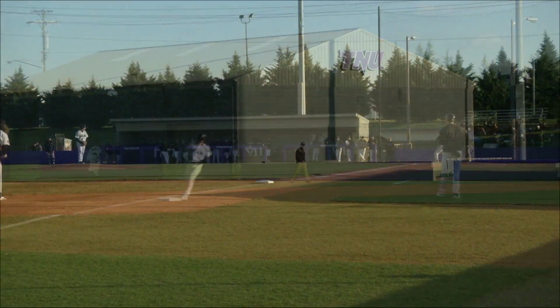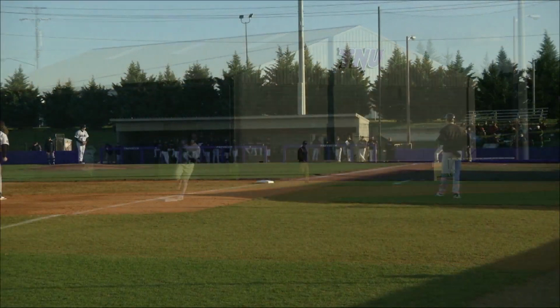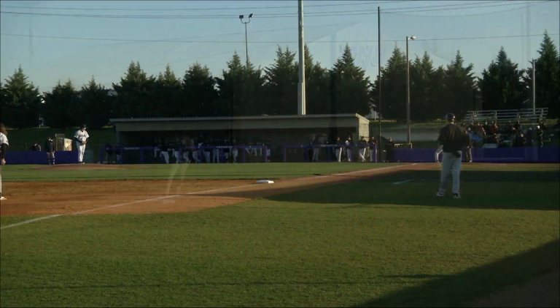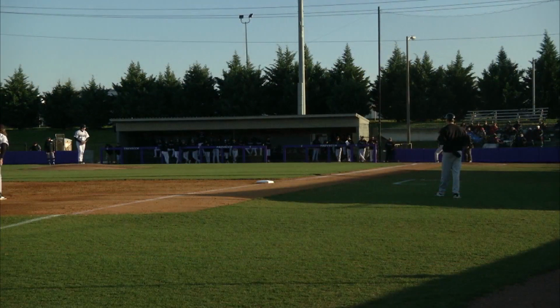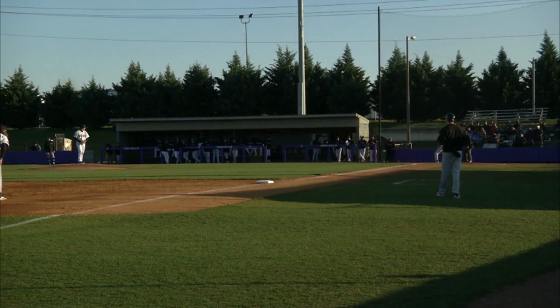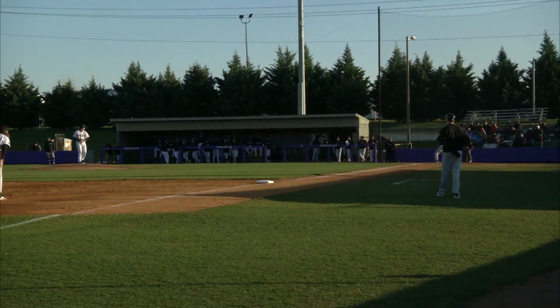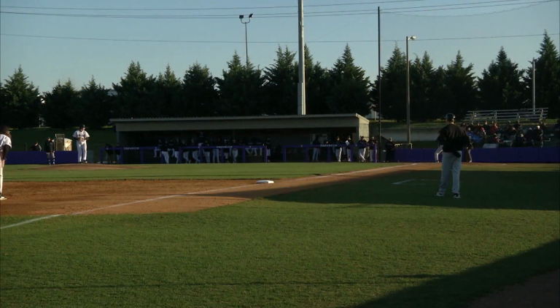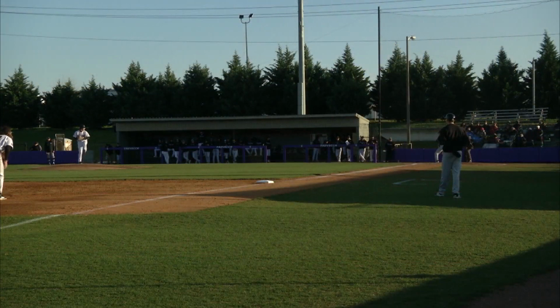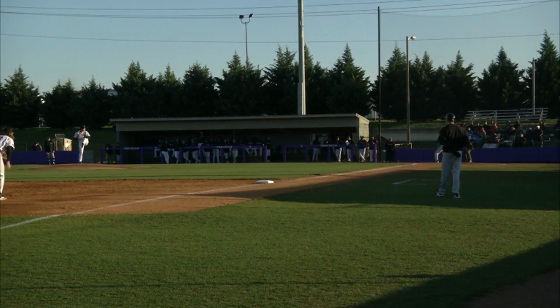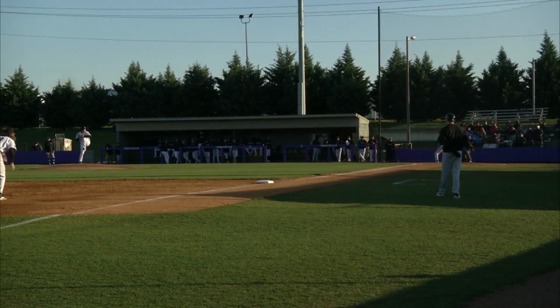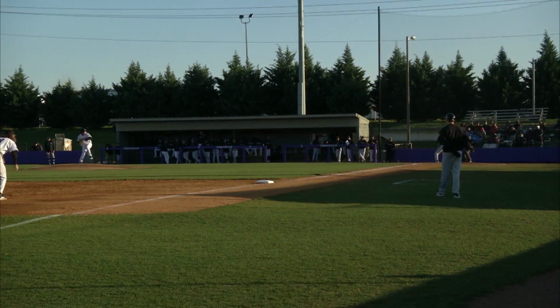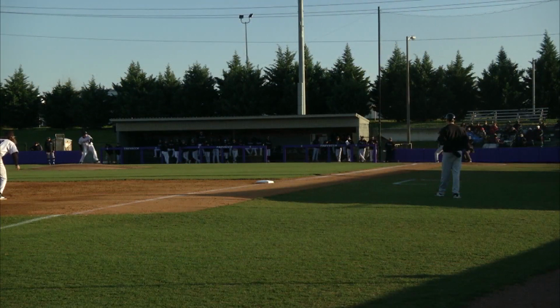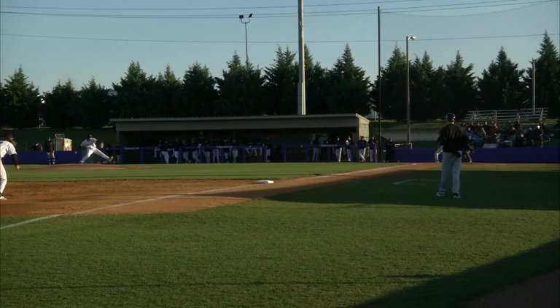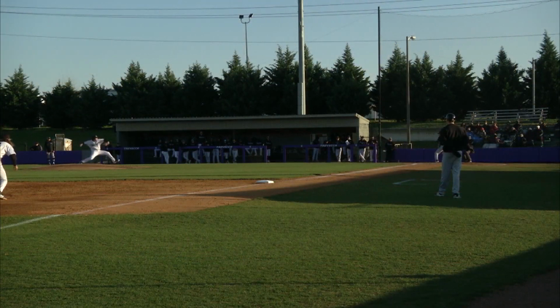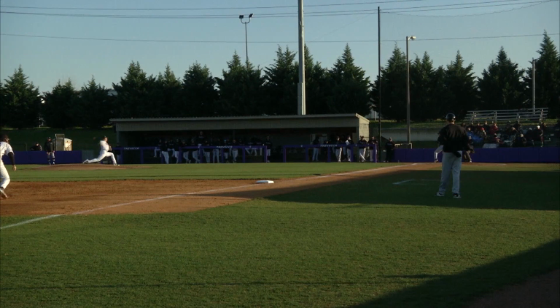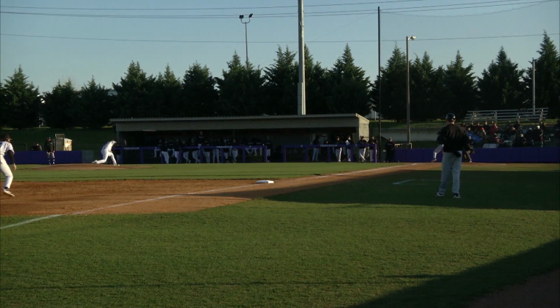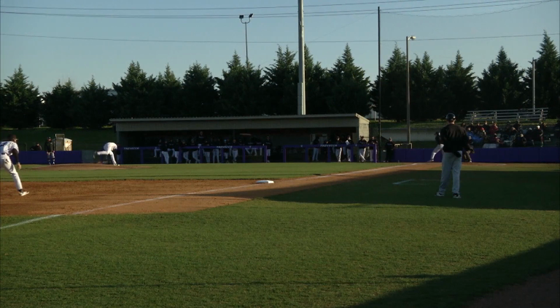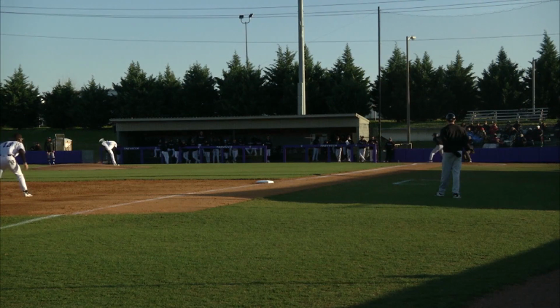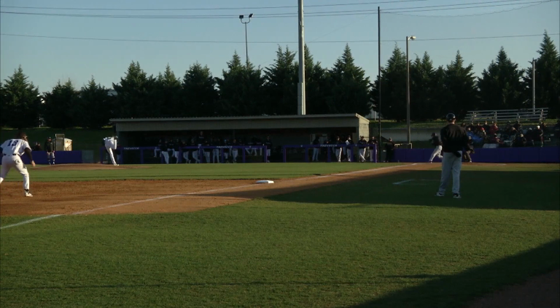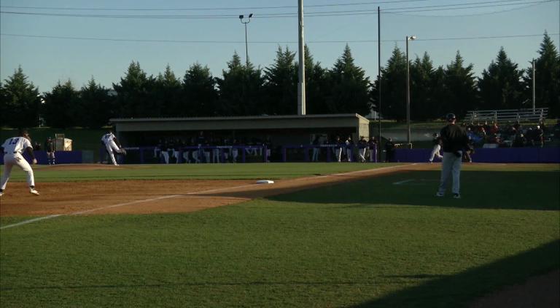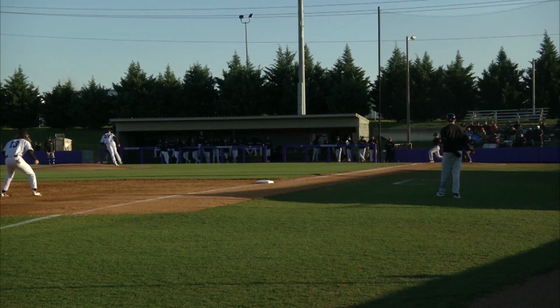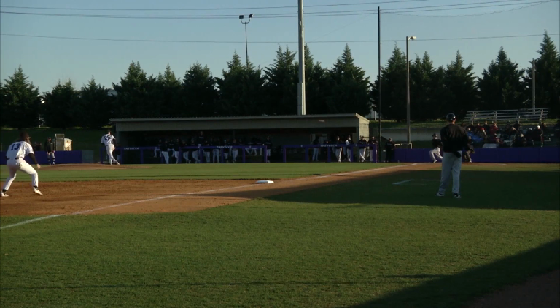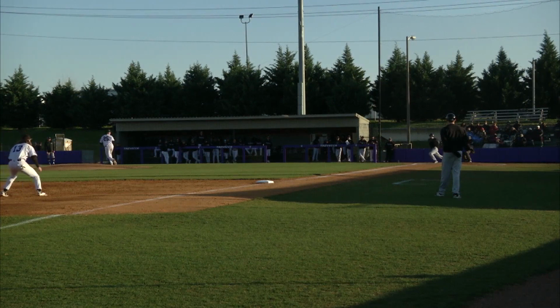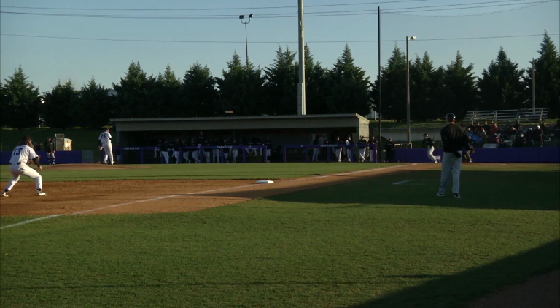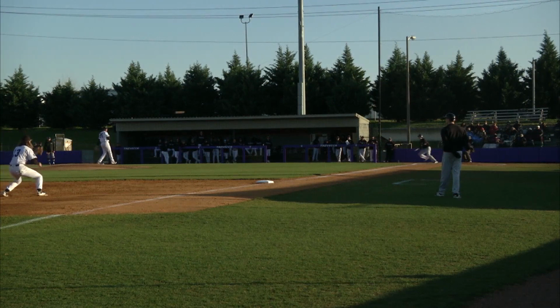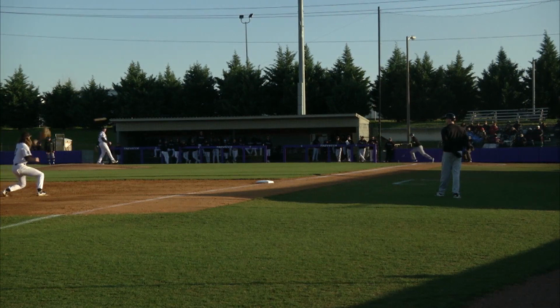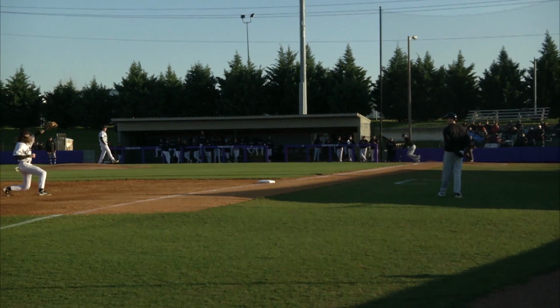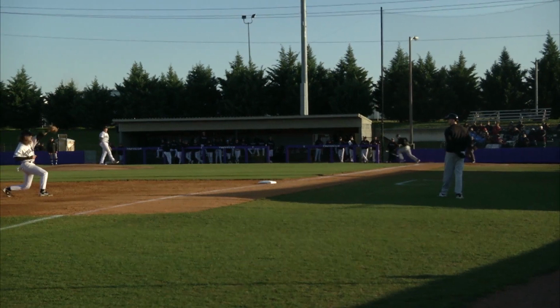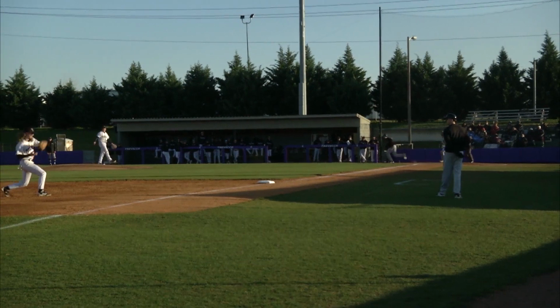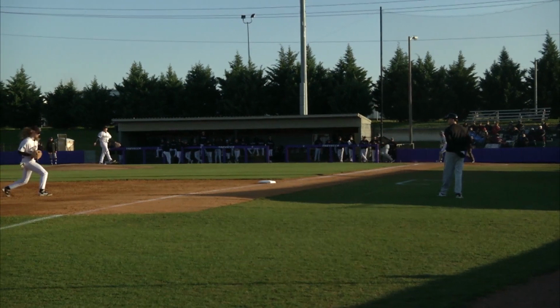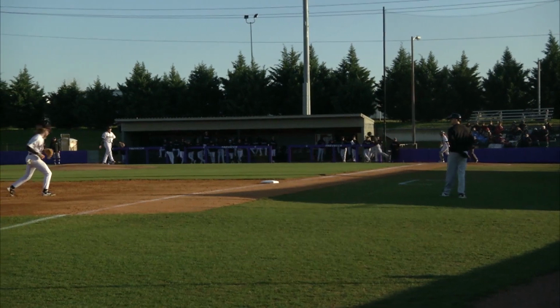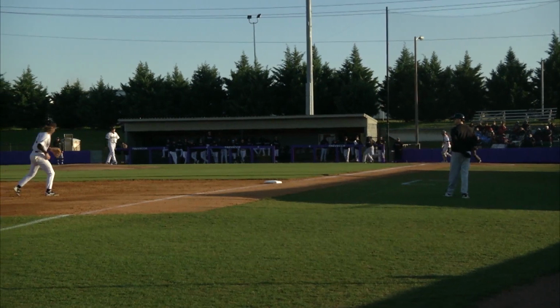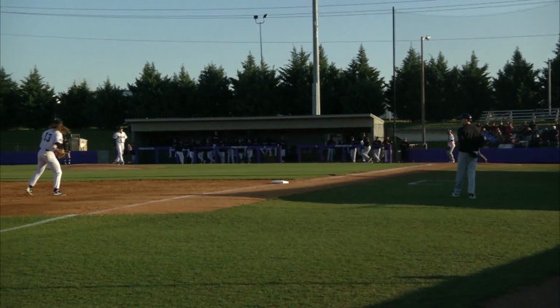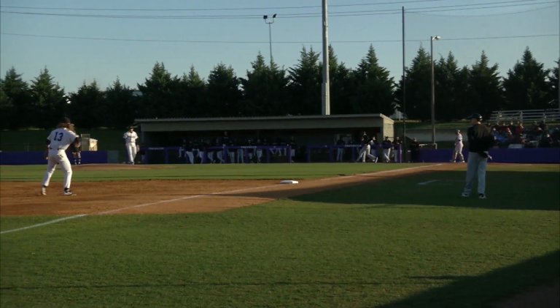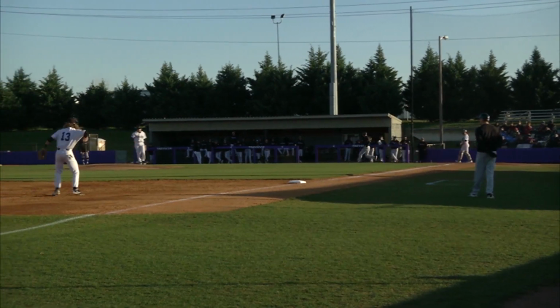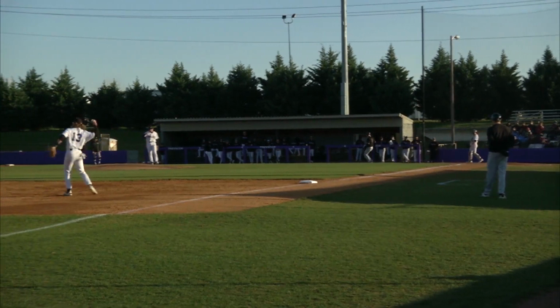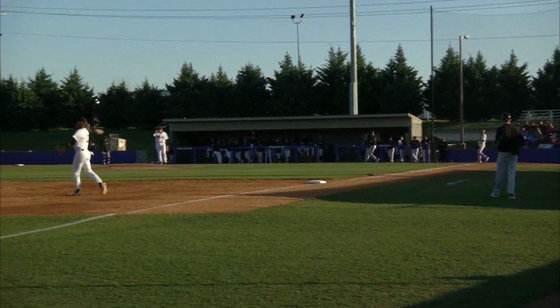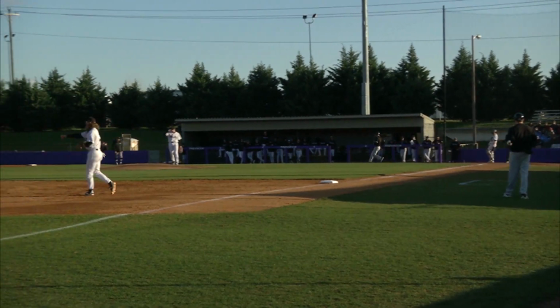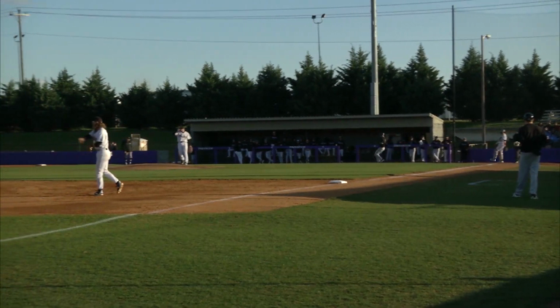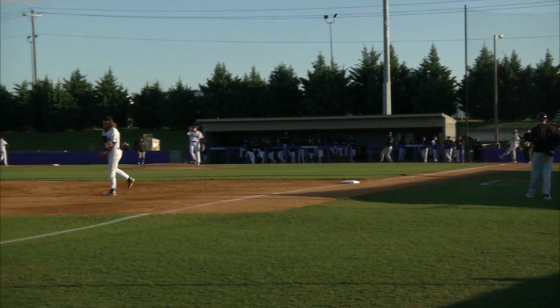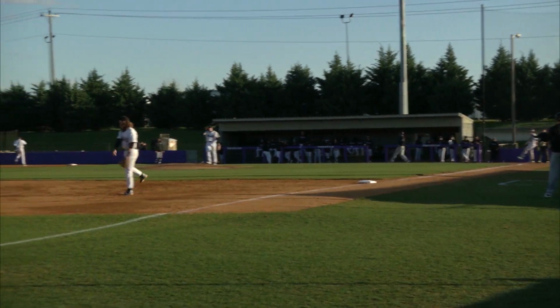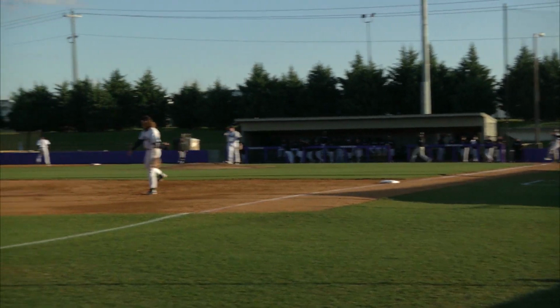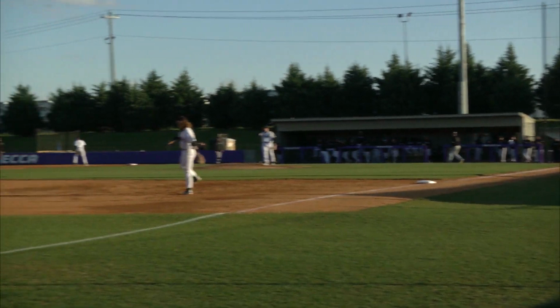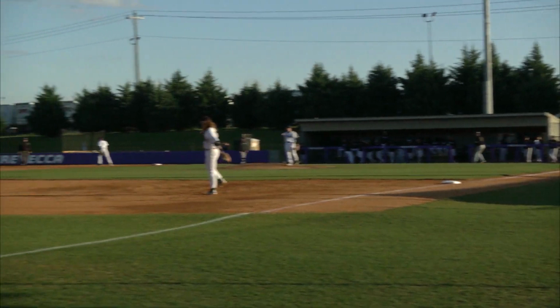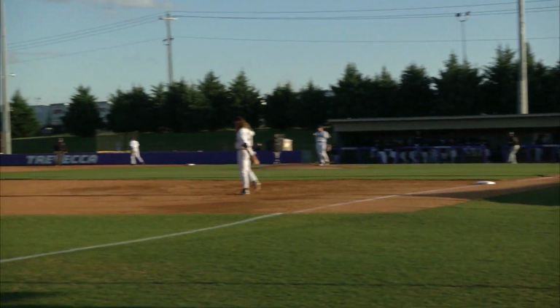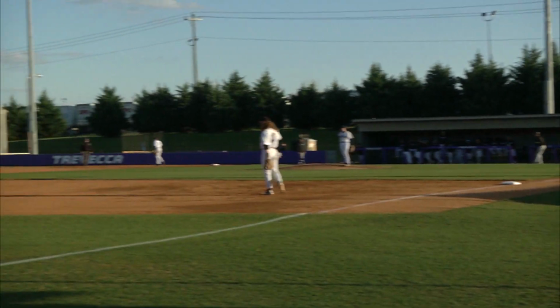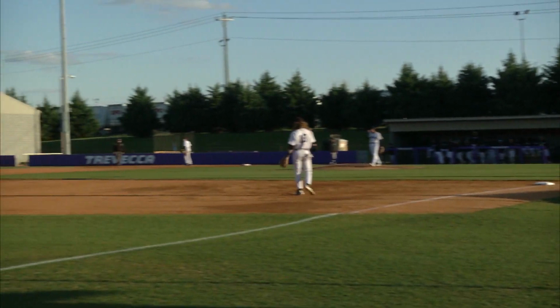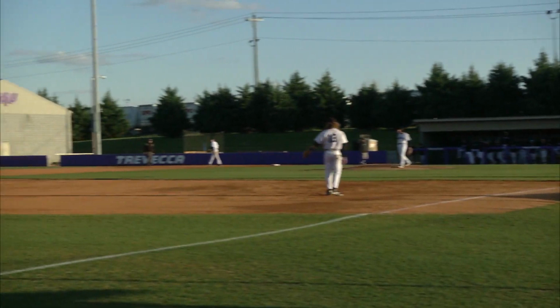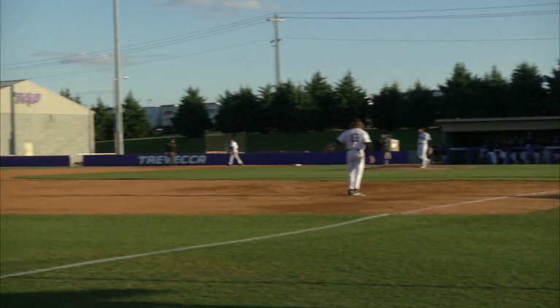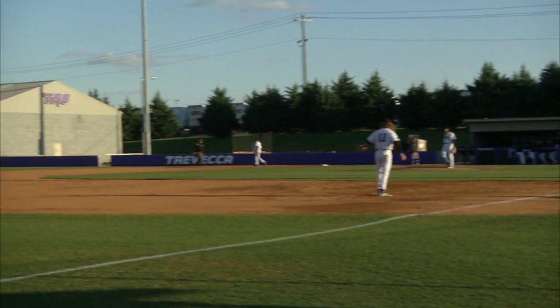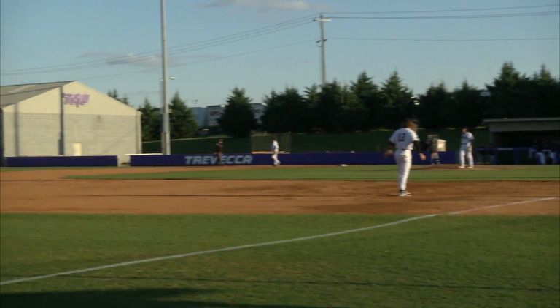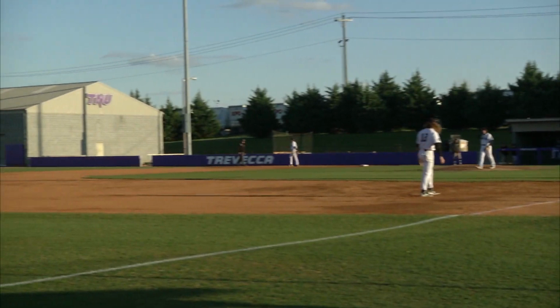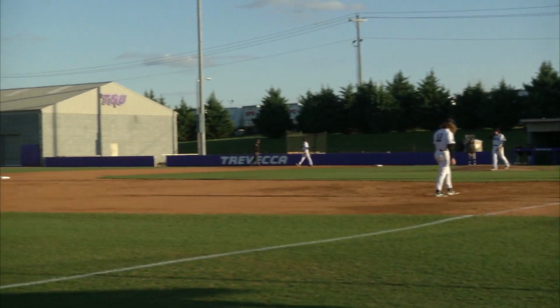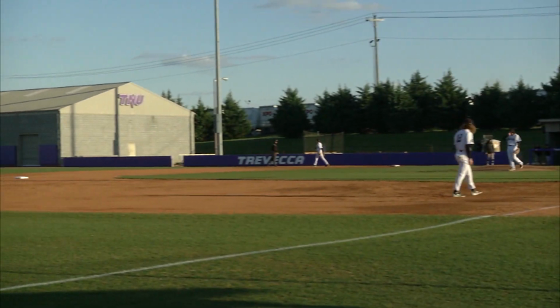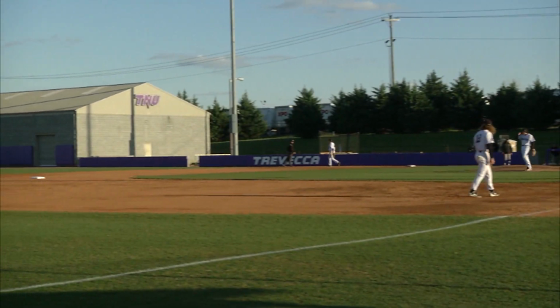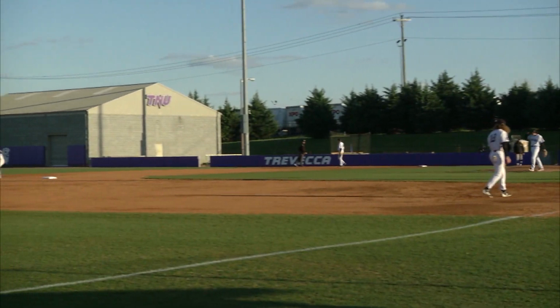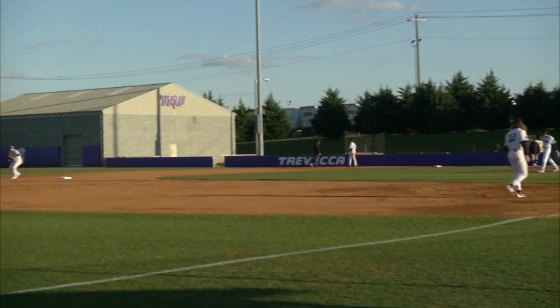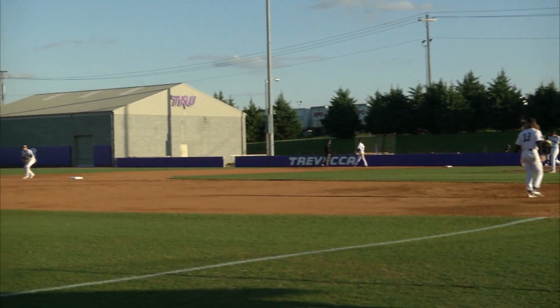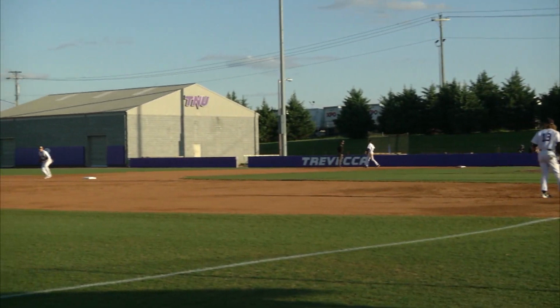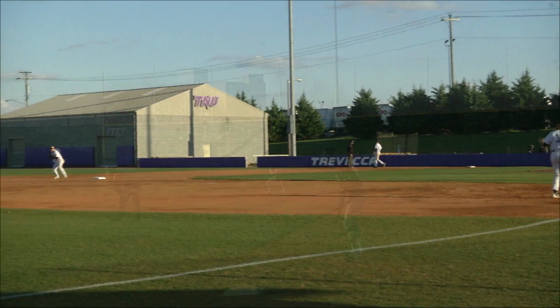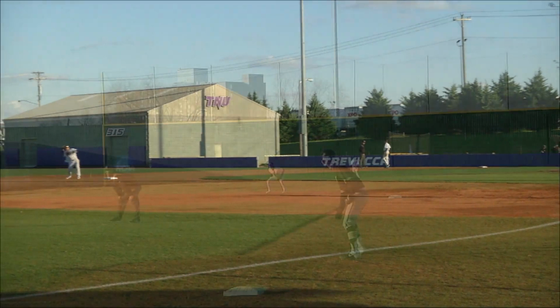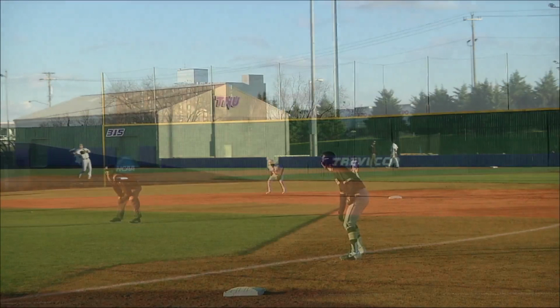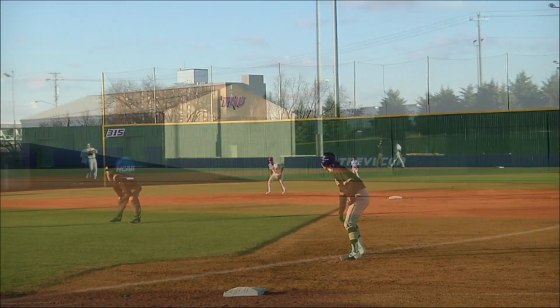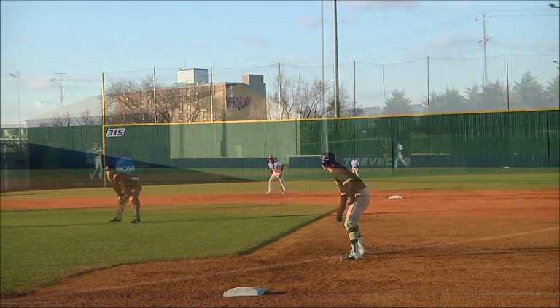And the number nine hitter batting from the right side. Three-one count and it is a hot shot right to Maldon at third. He grabs it for out number one.